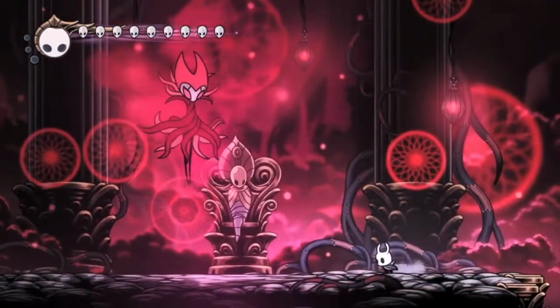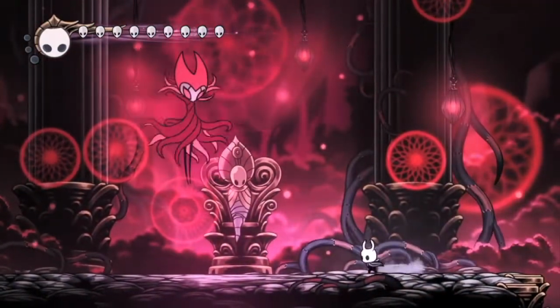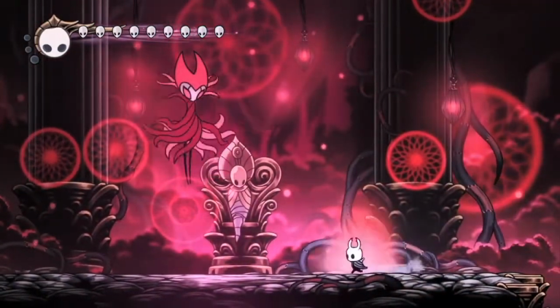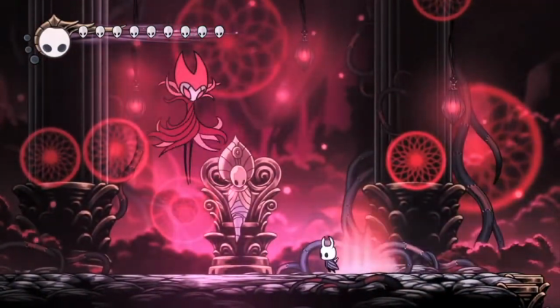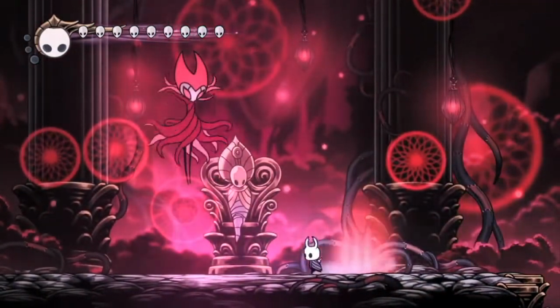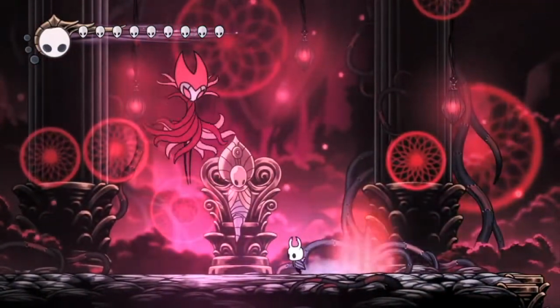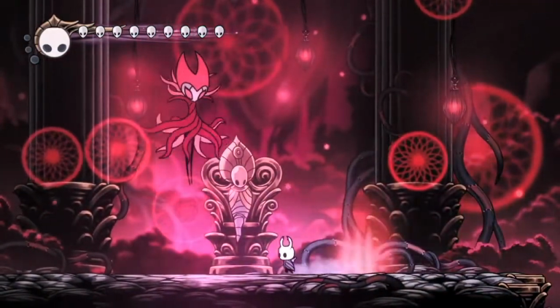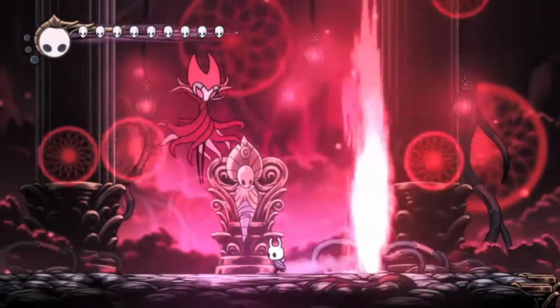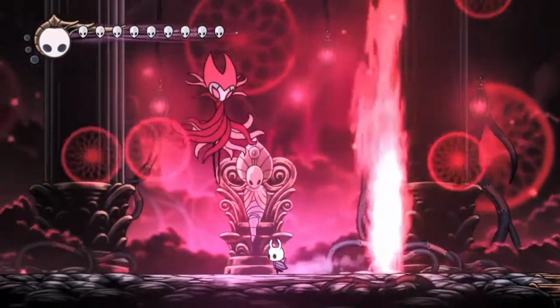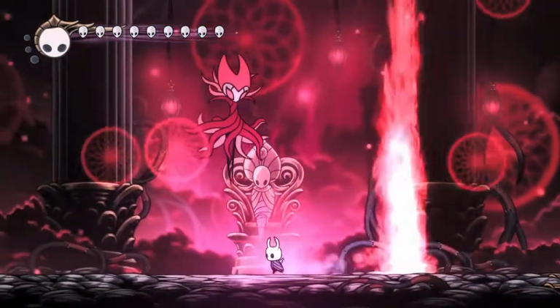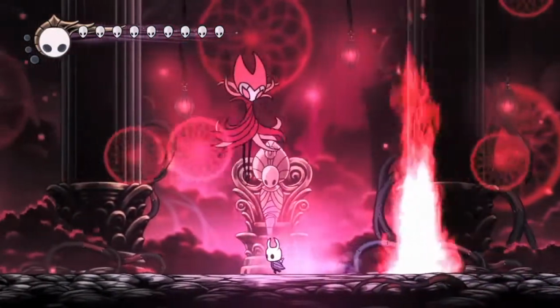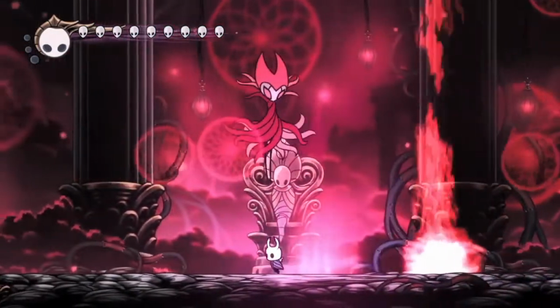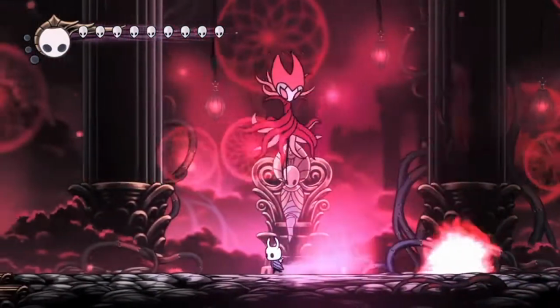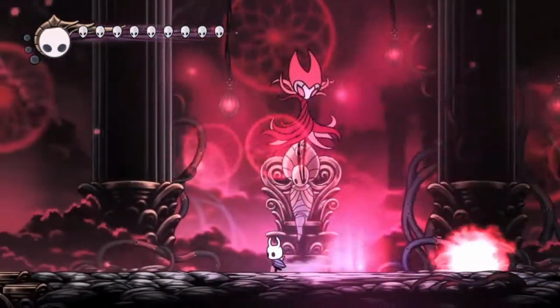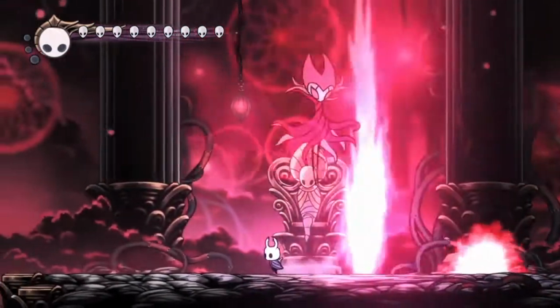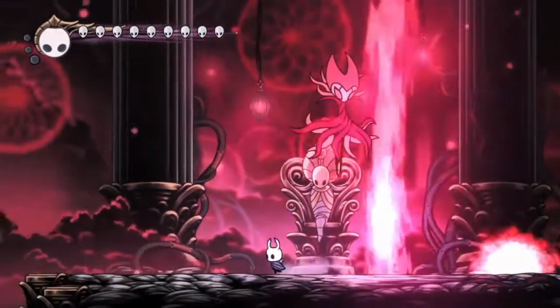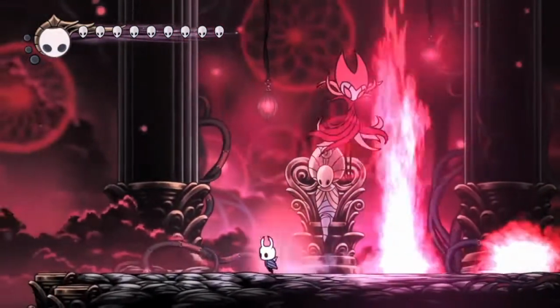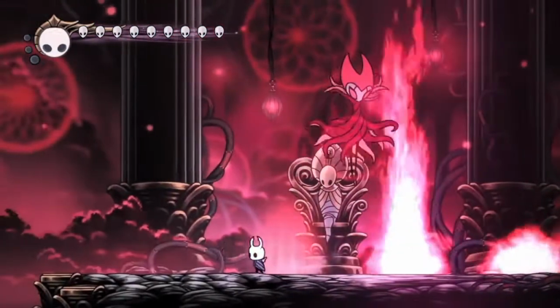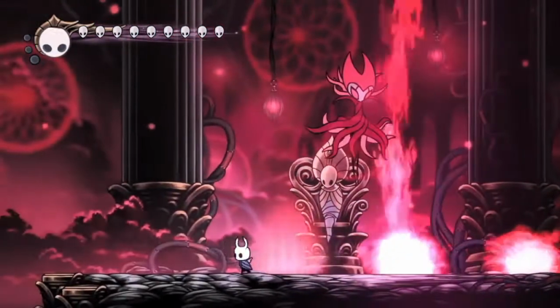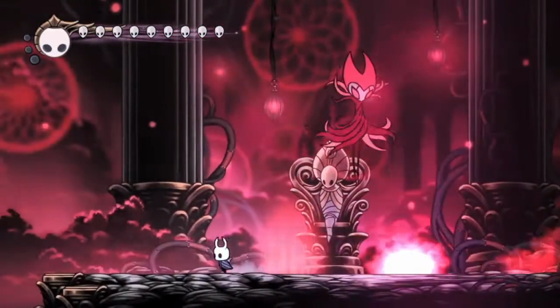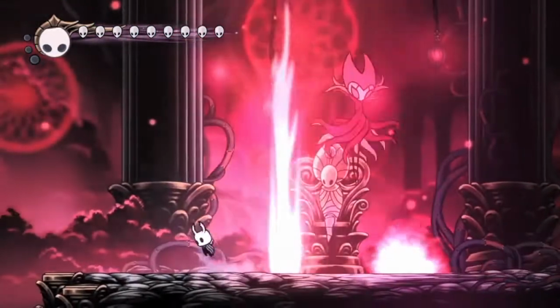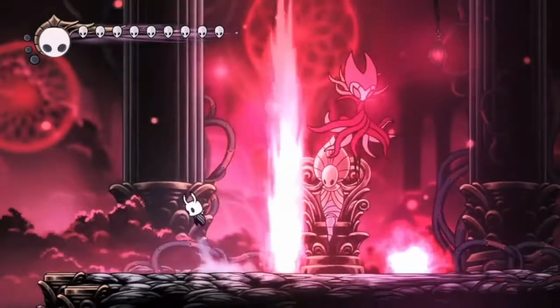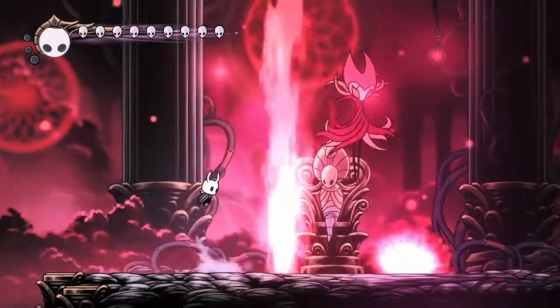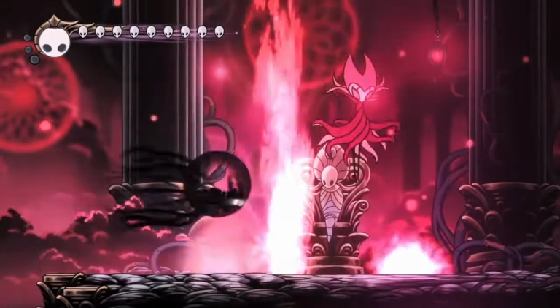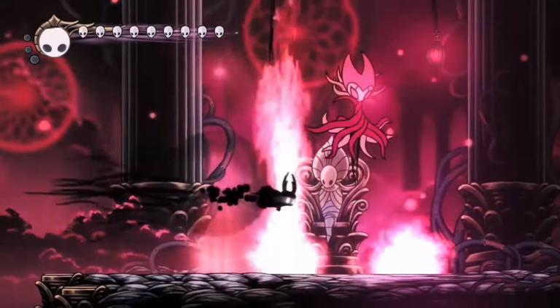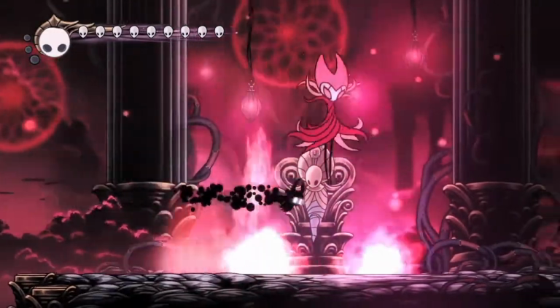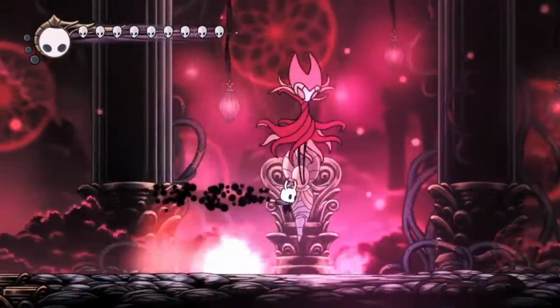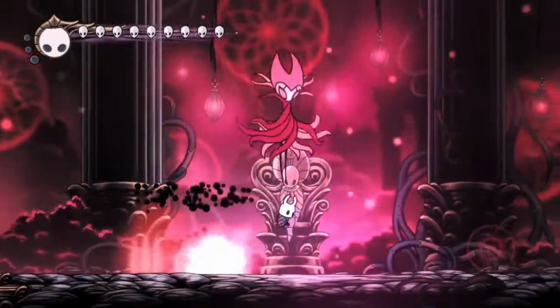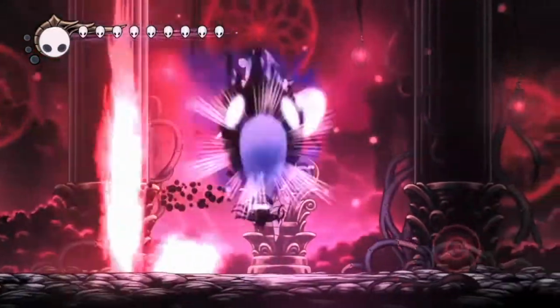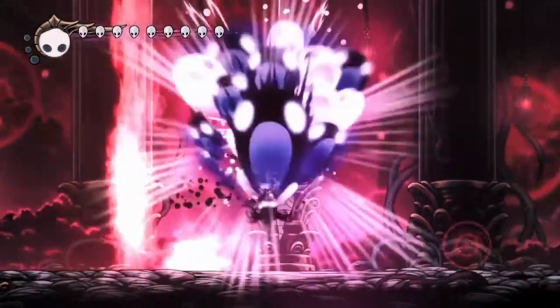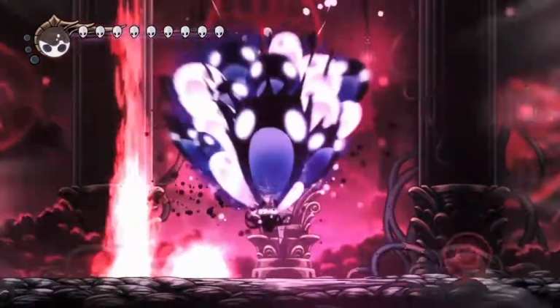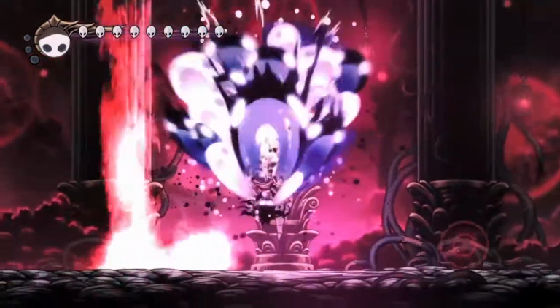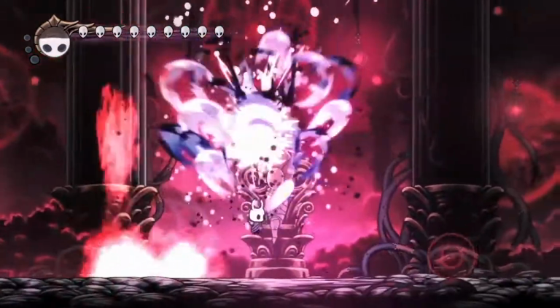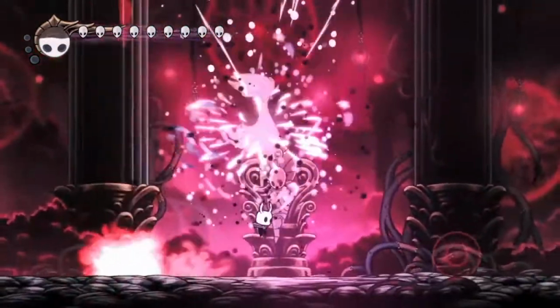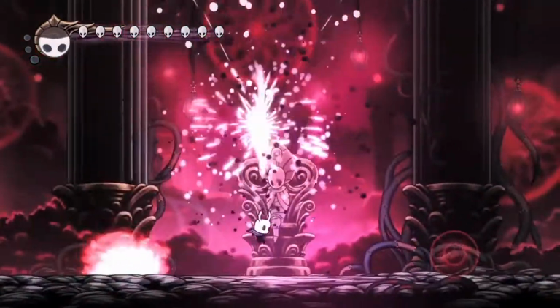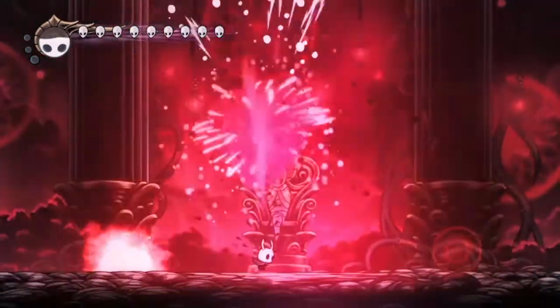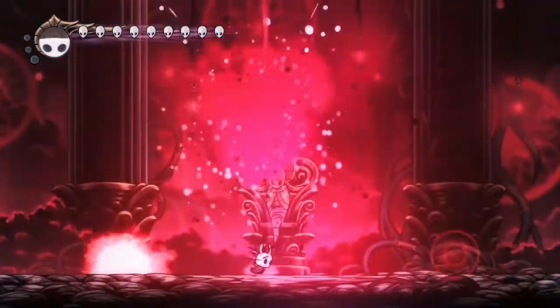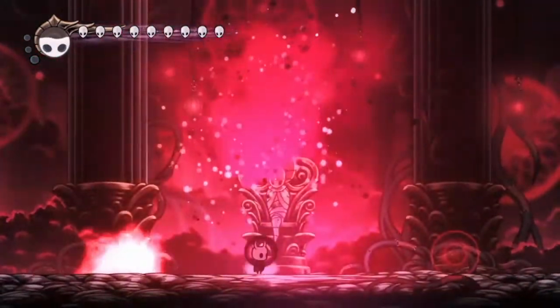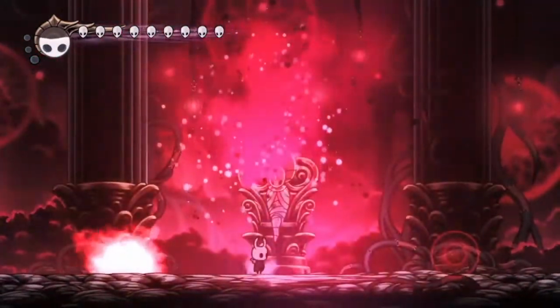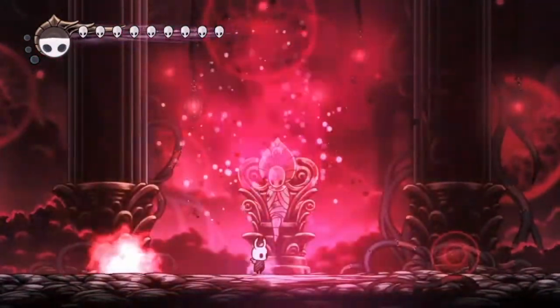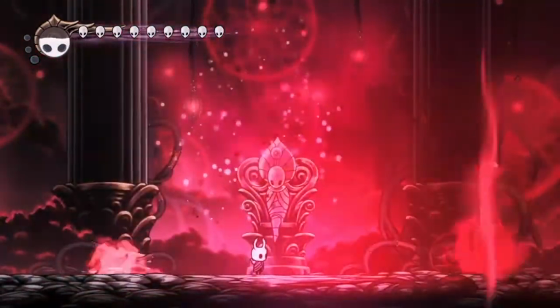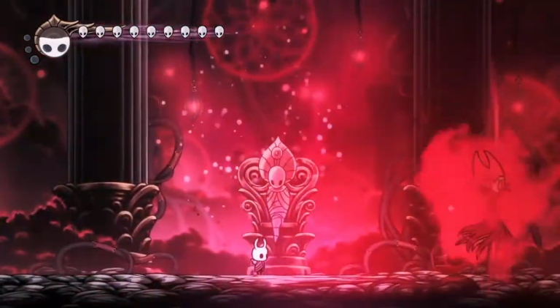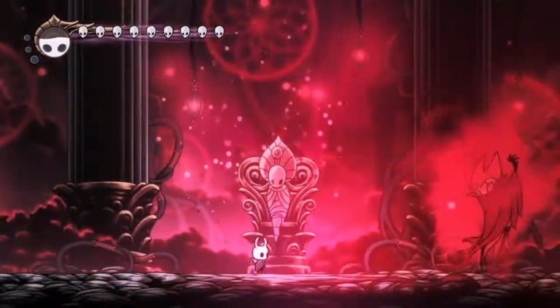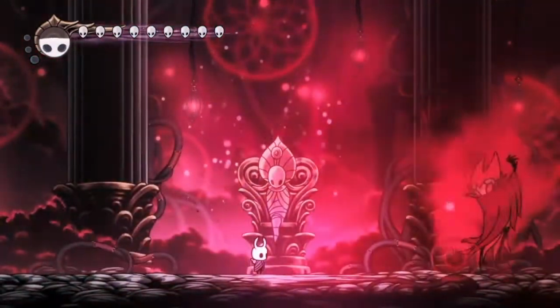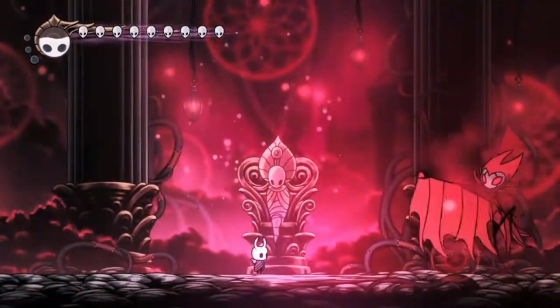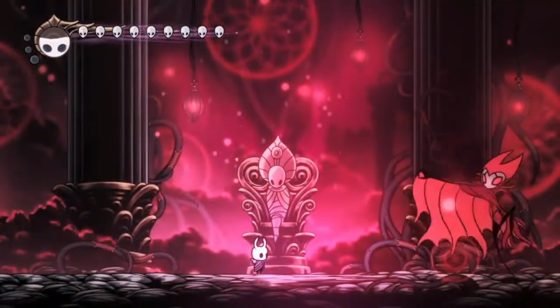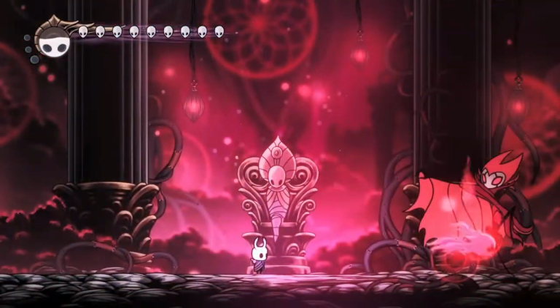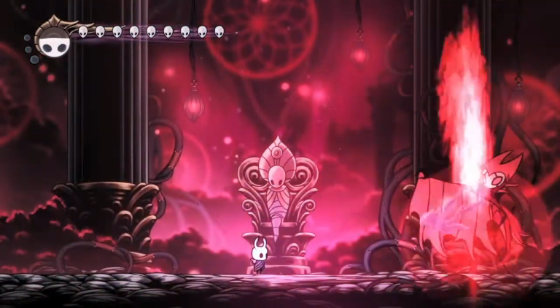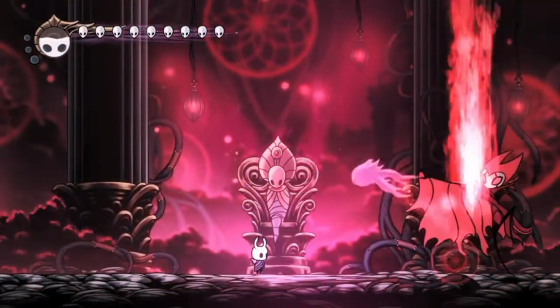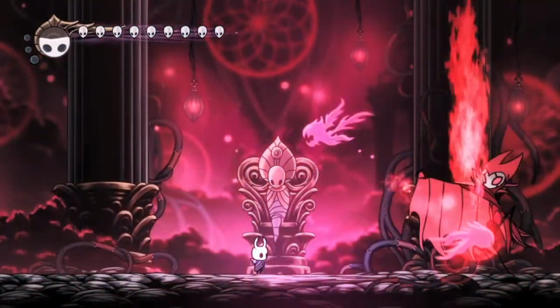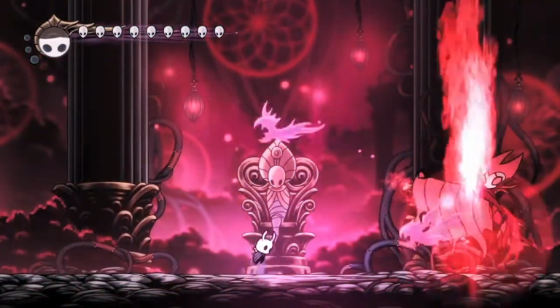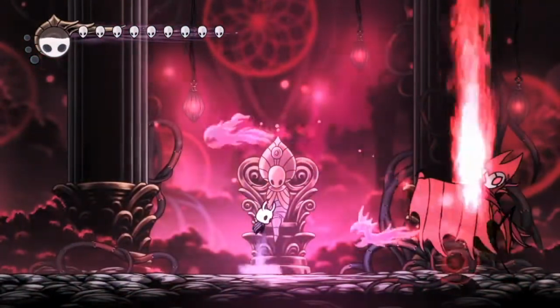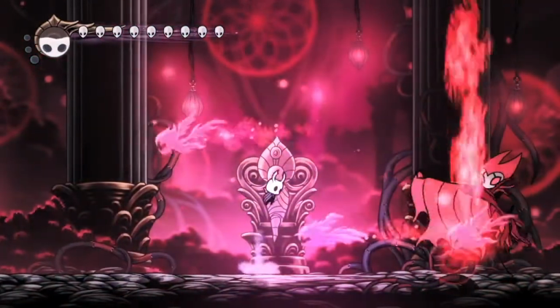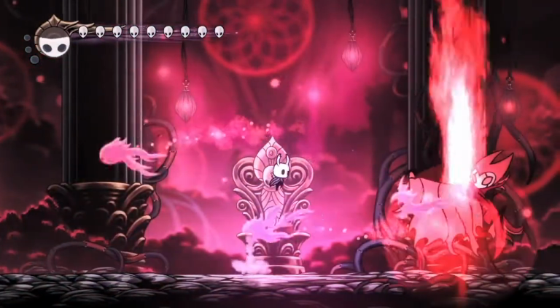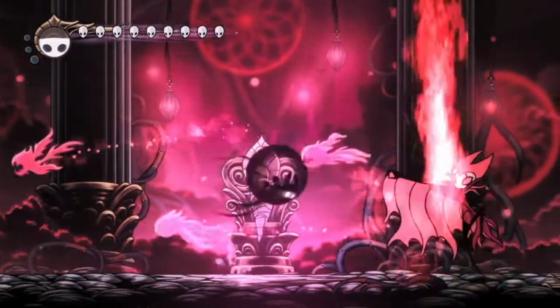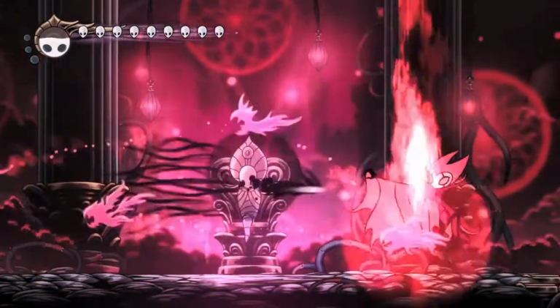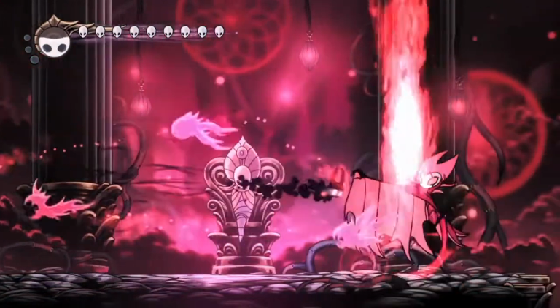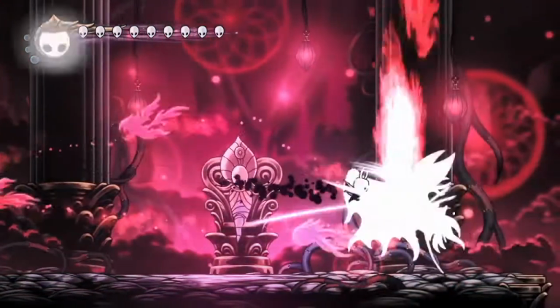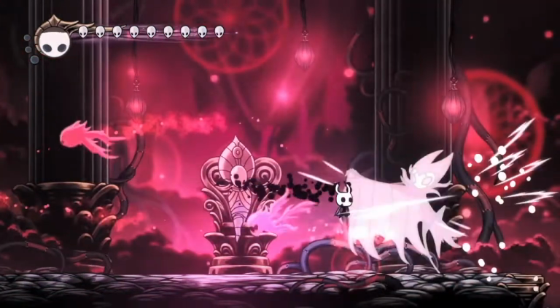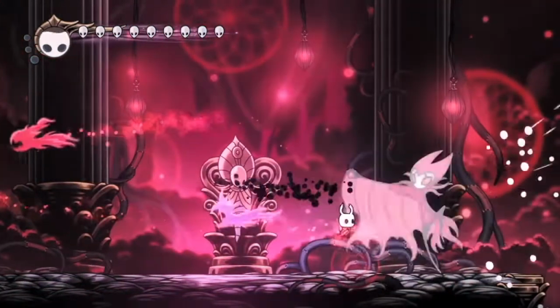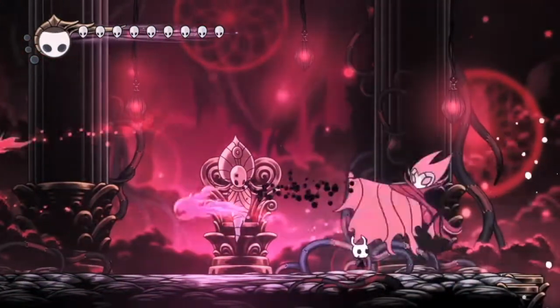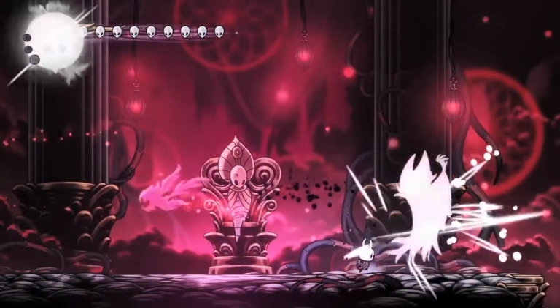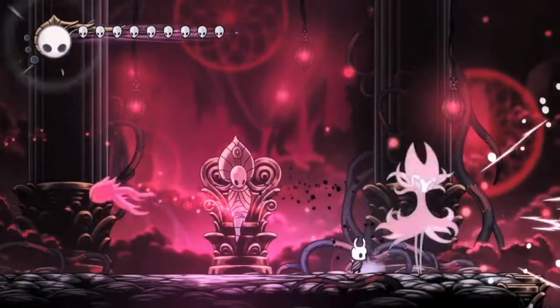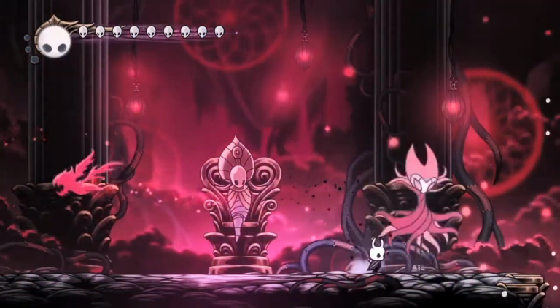The four pillars — there's two ways to go about it. You can go past these three pillars and then shadow dash back and use Howling Wraiths, or just hit him with a nail.